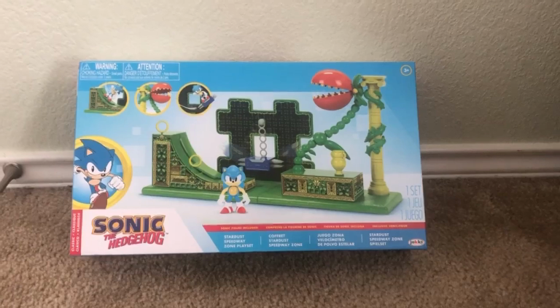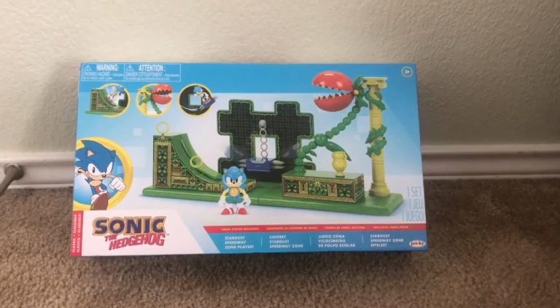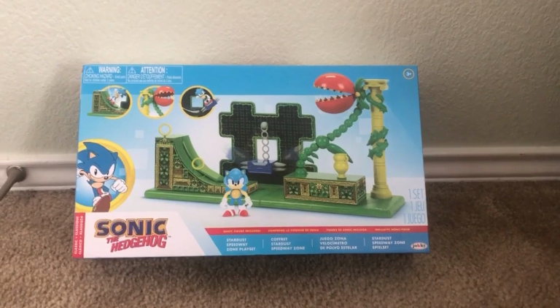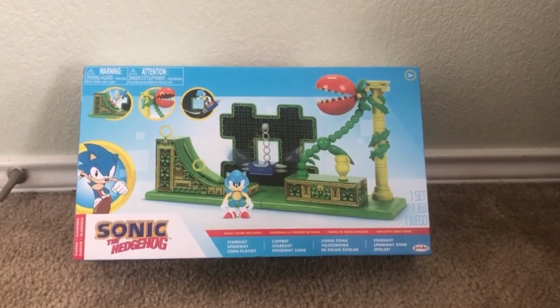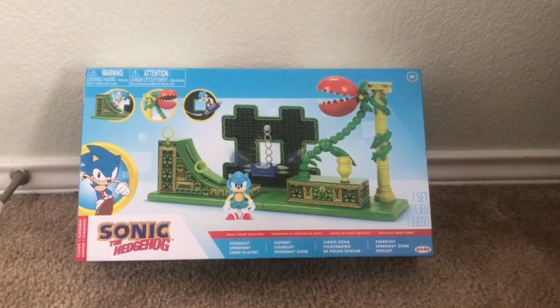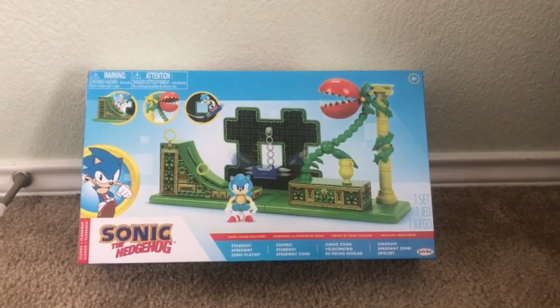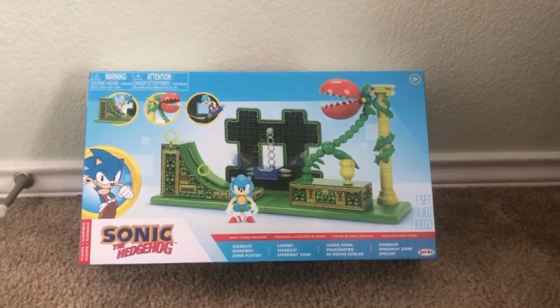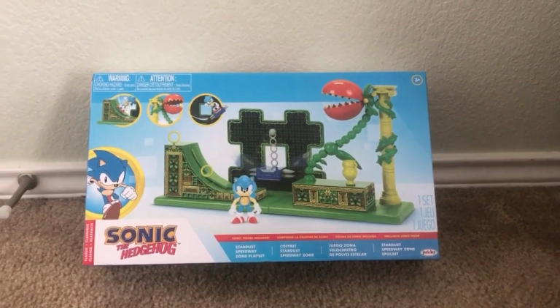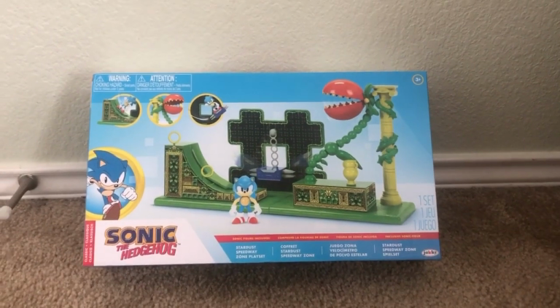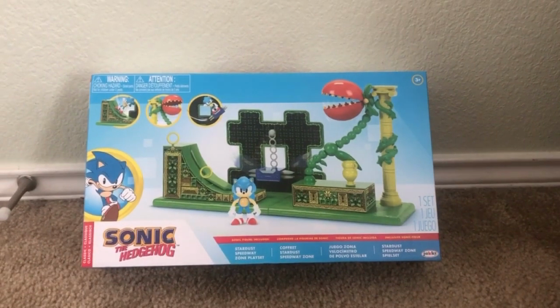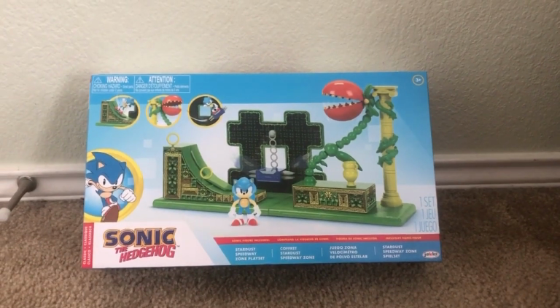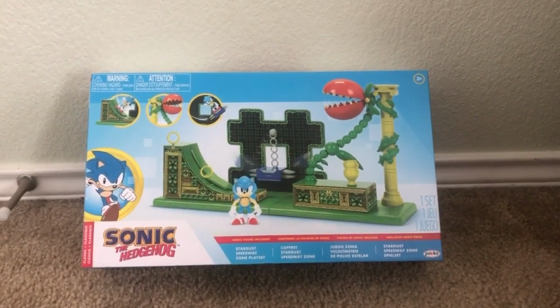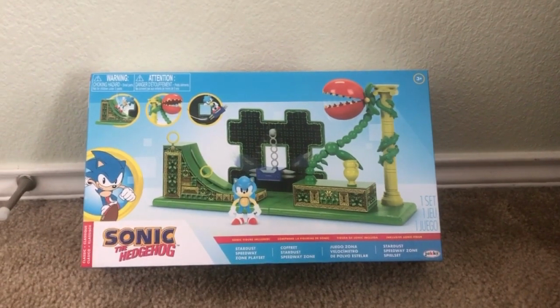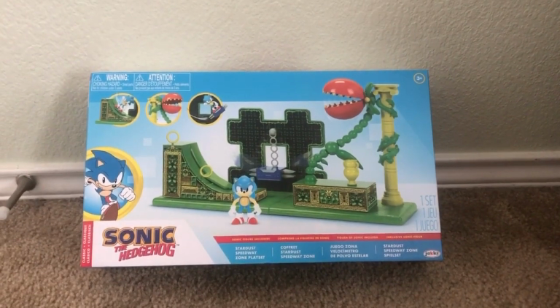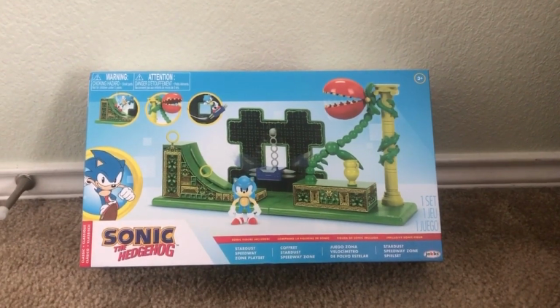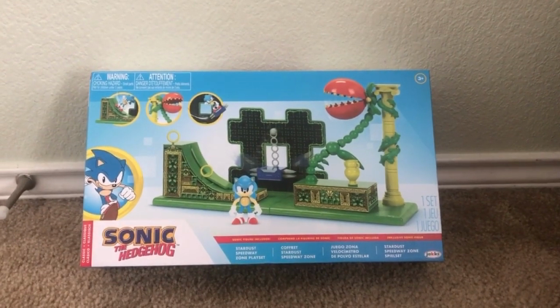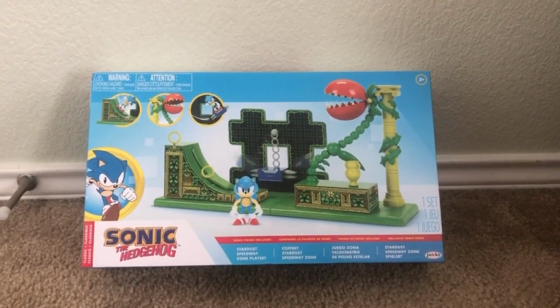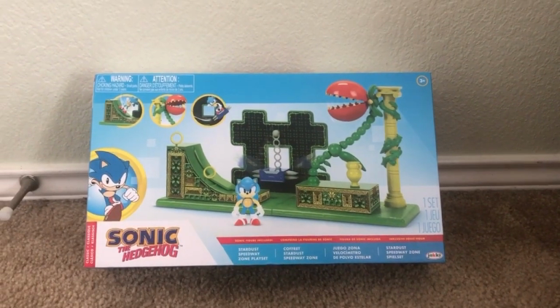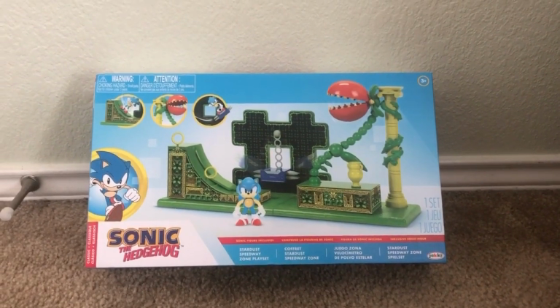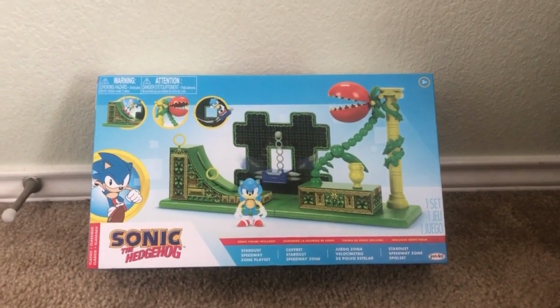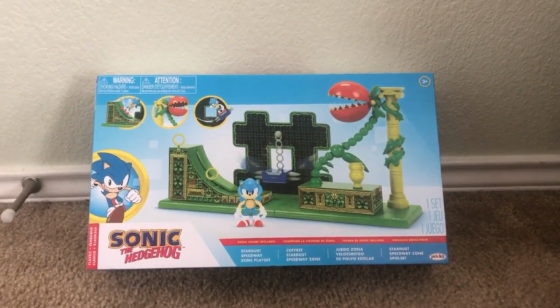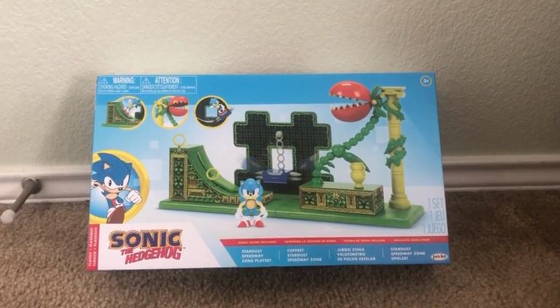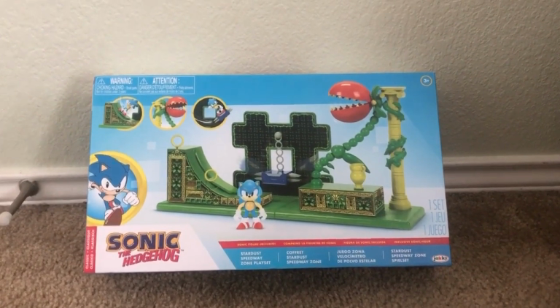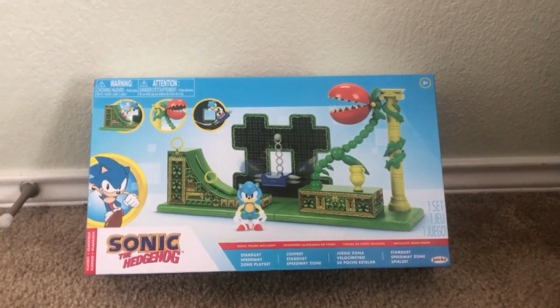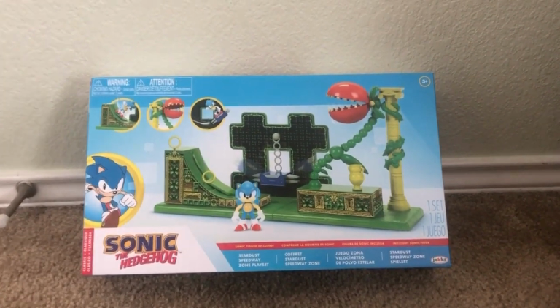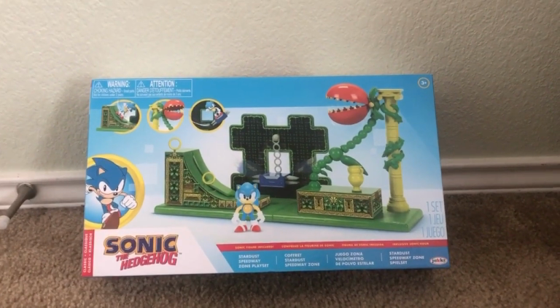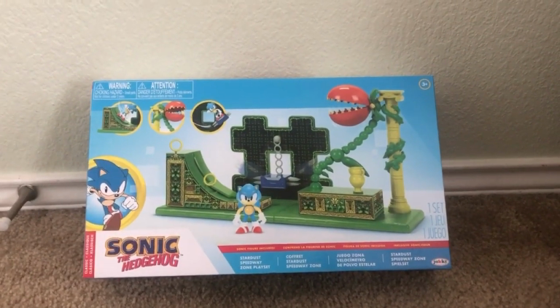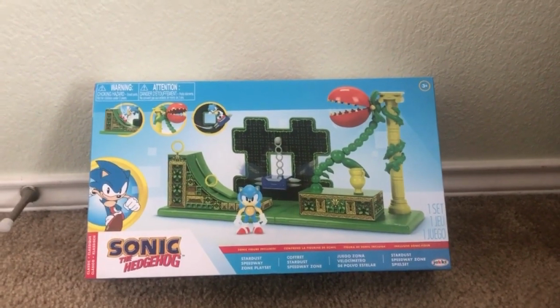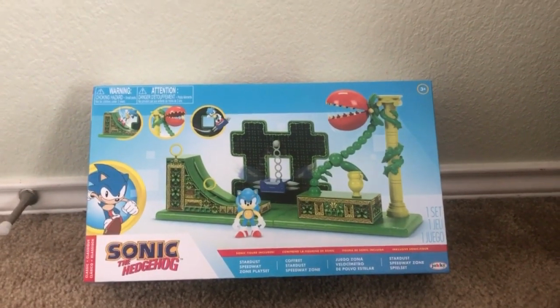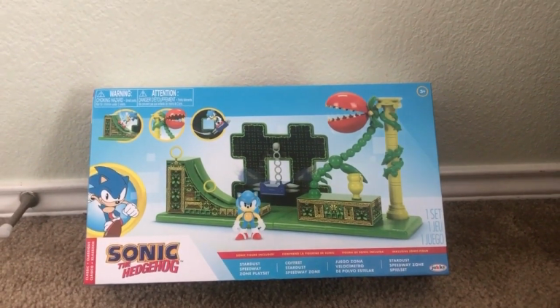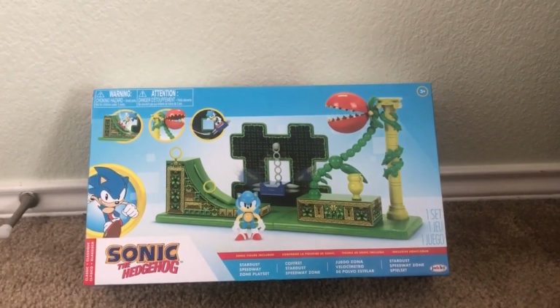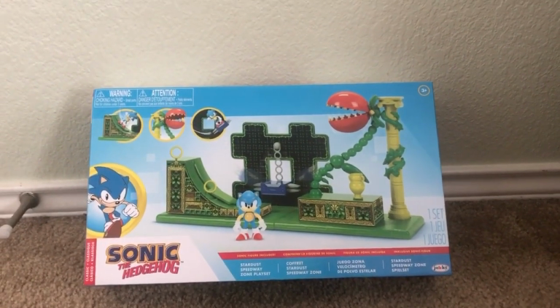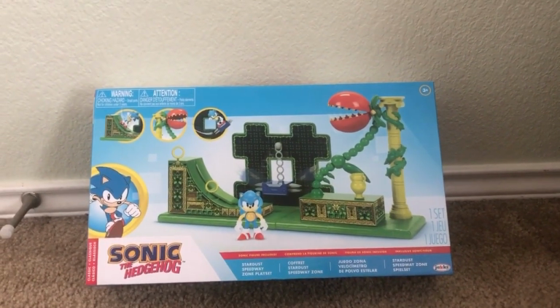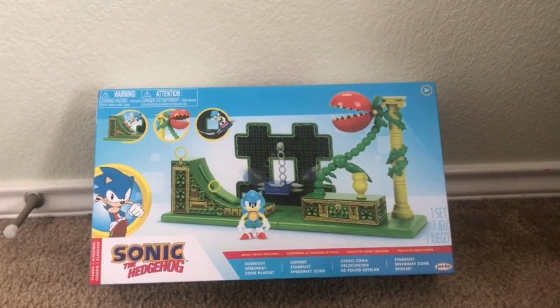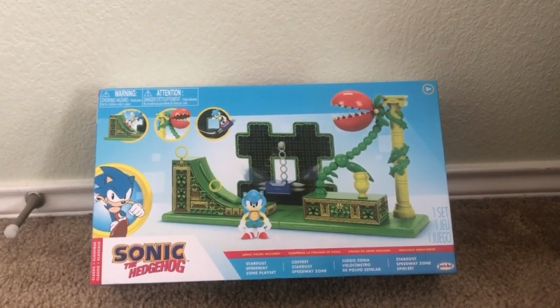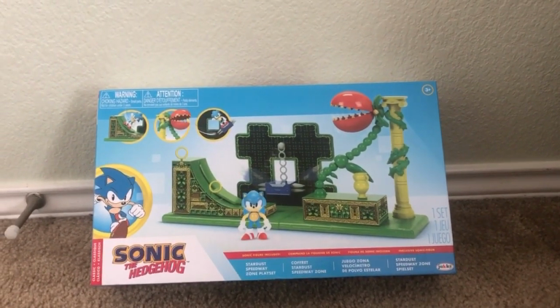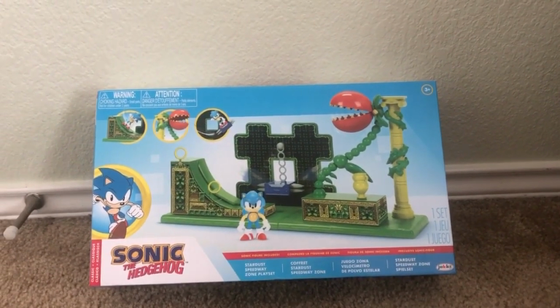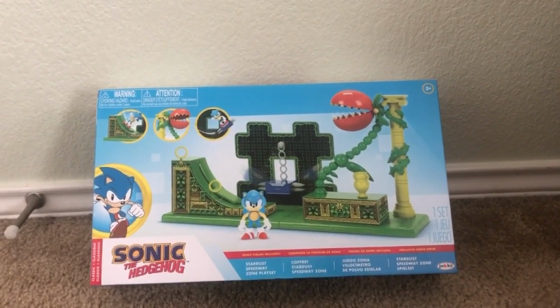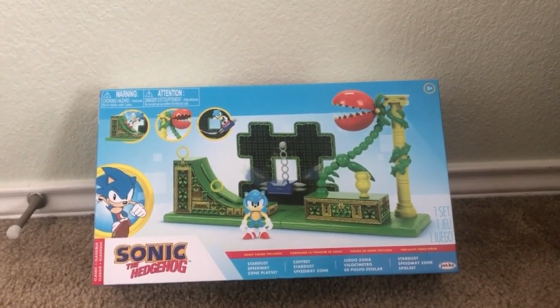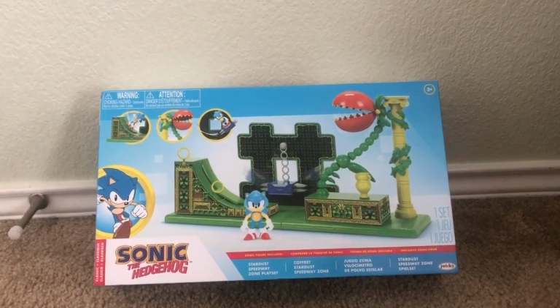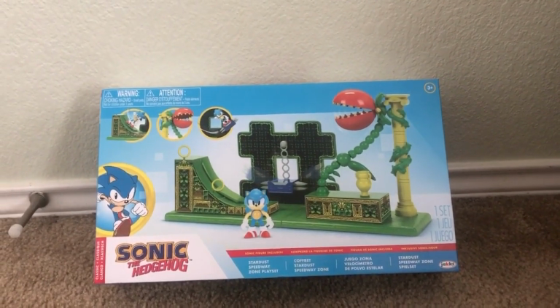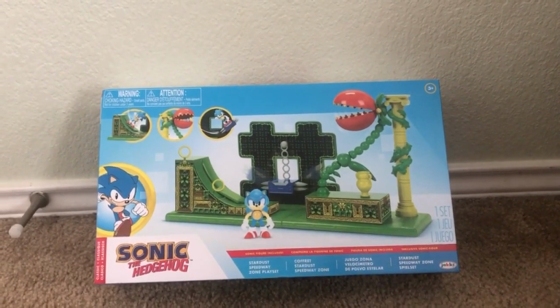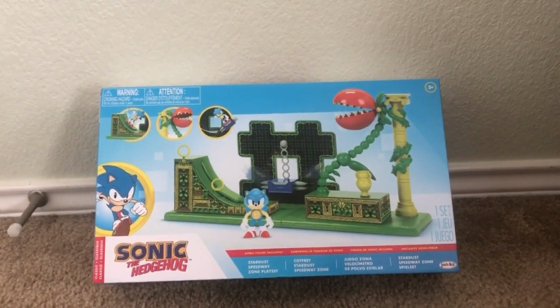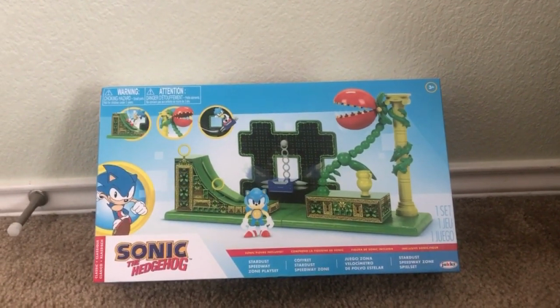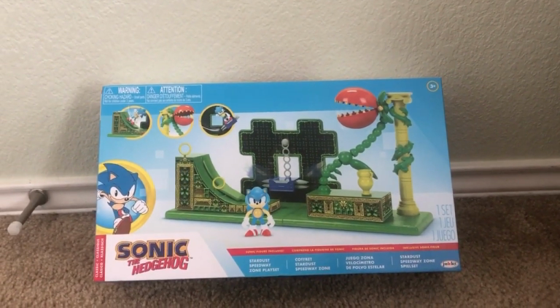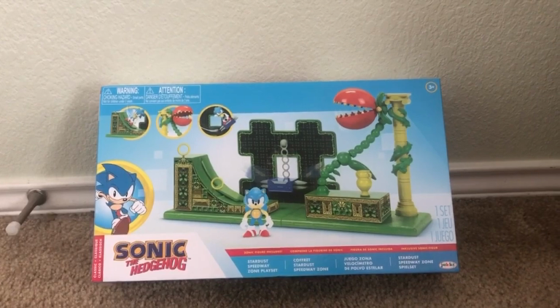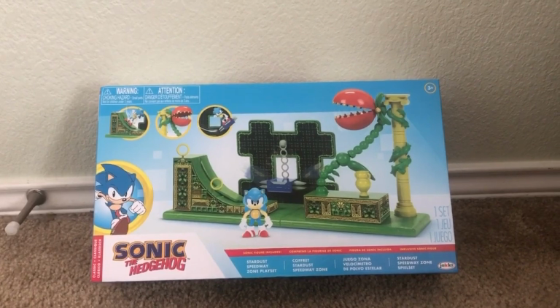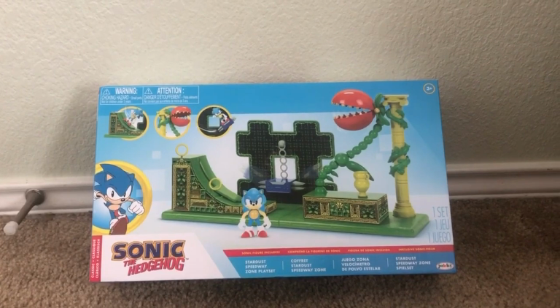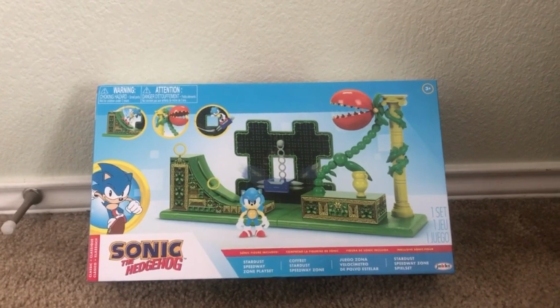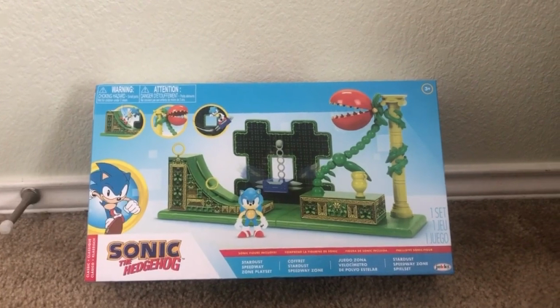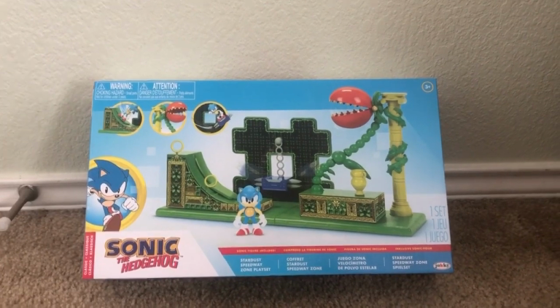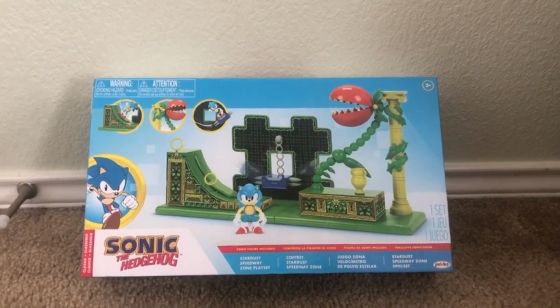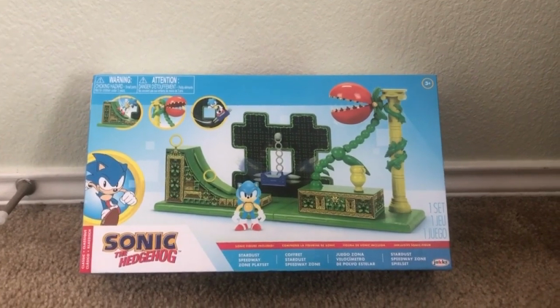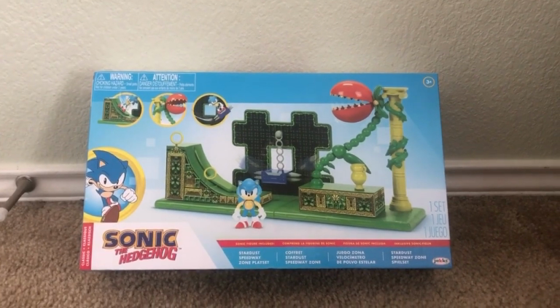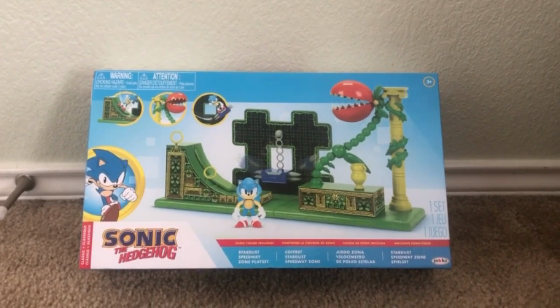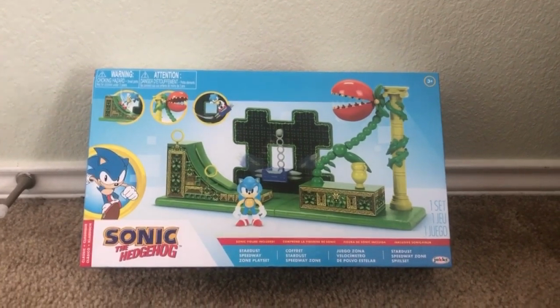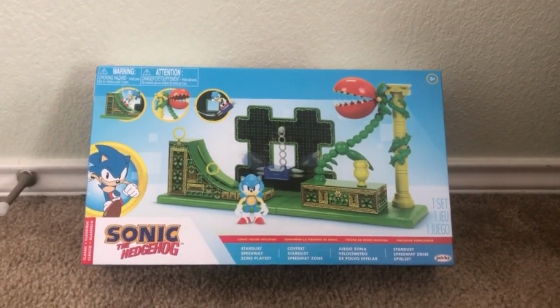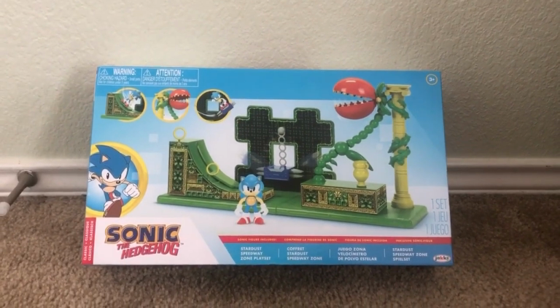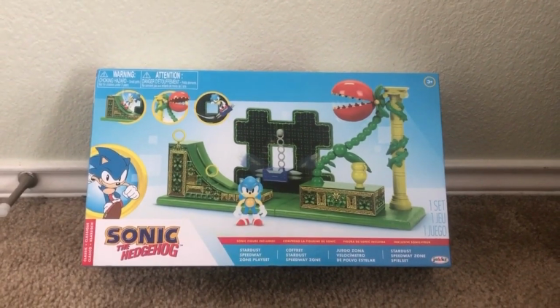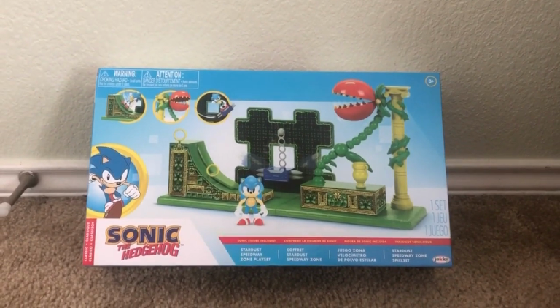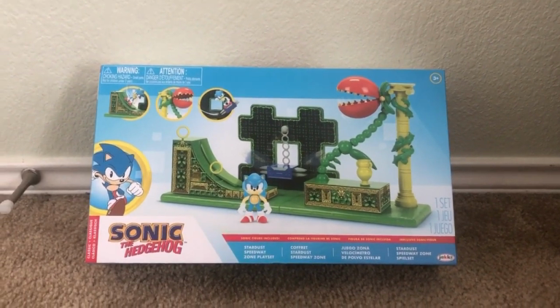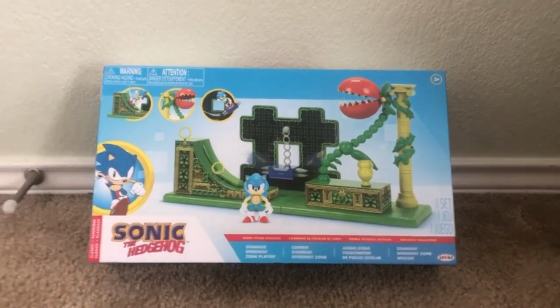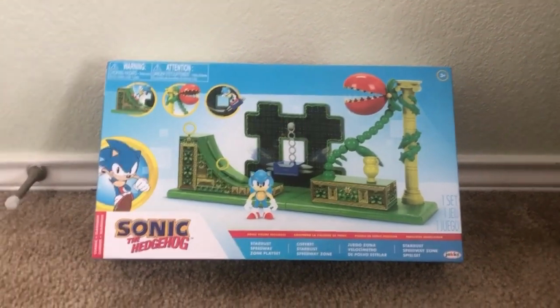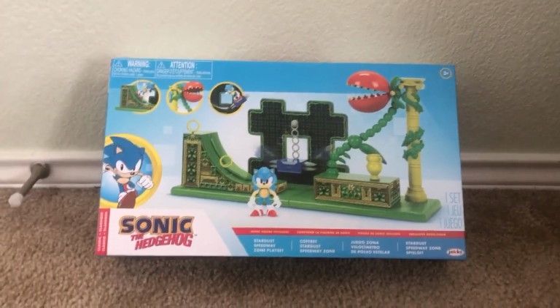What is up, guys? Ivan Alcocere here, and today I'll be showing you the Sonic the Hedgehog Stardust Speedway Zone playset.